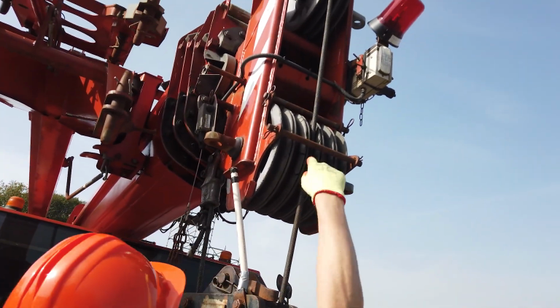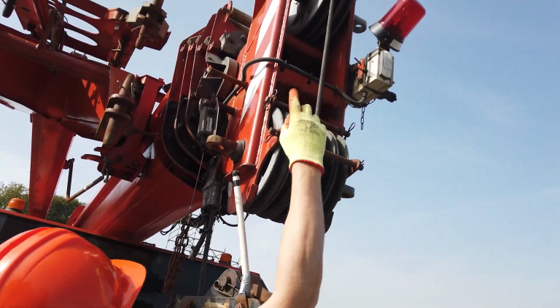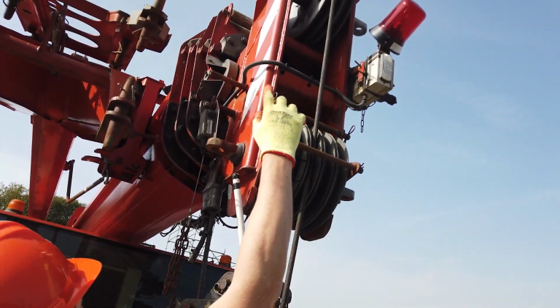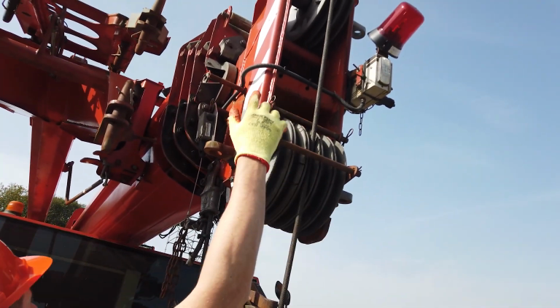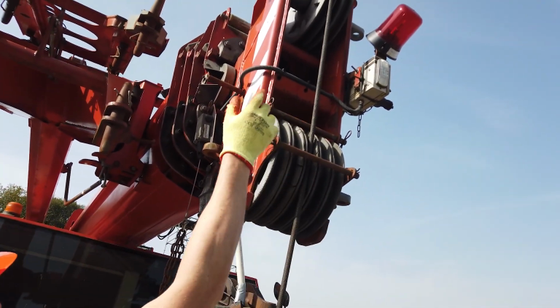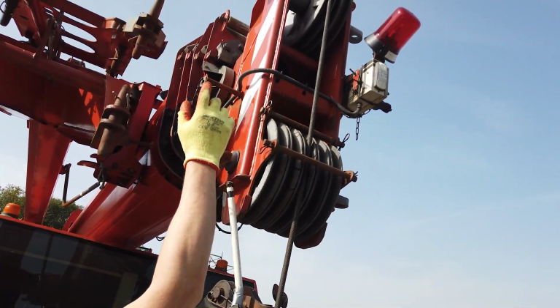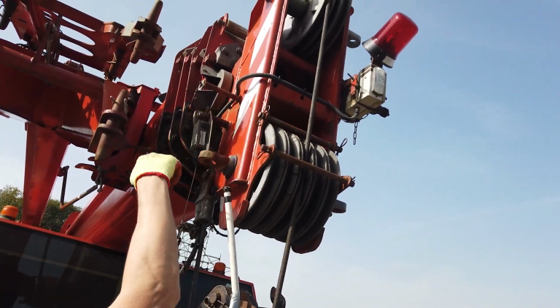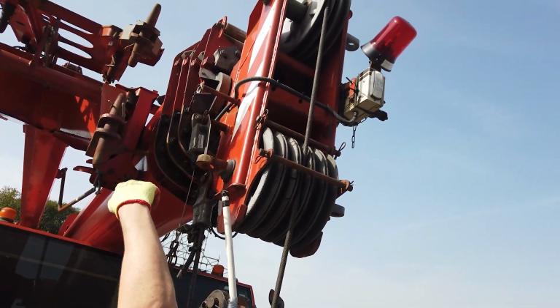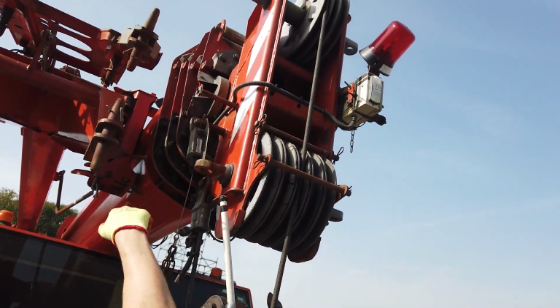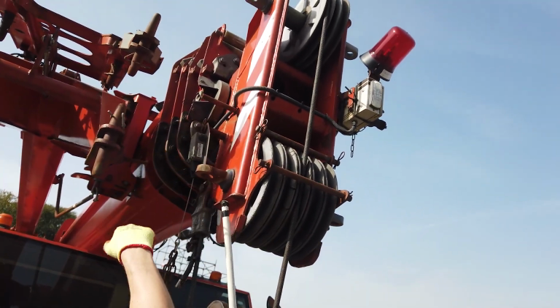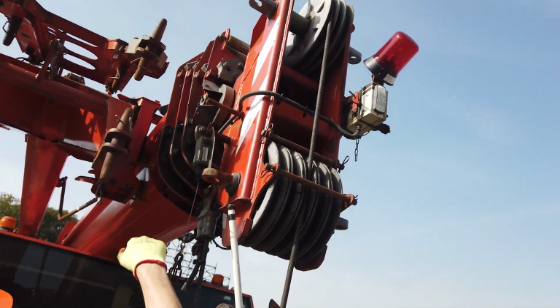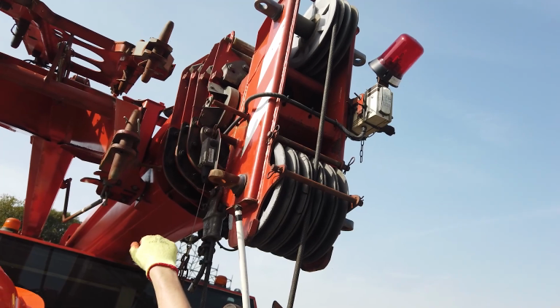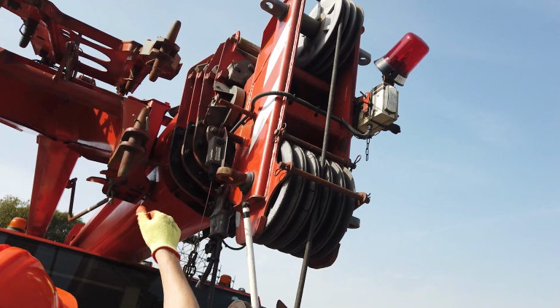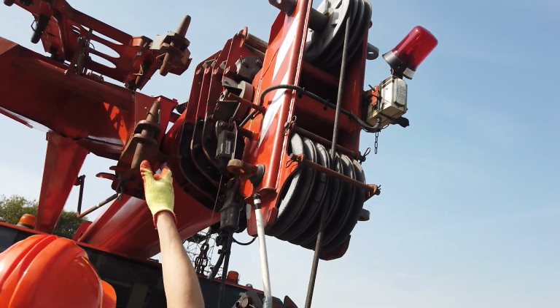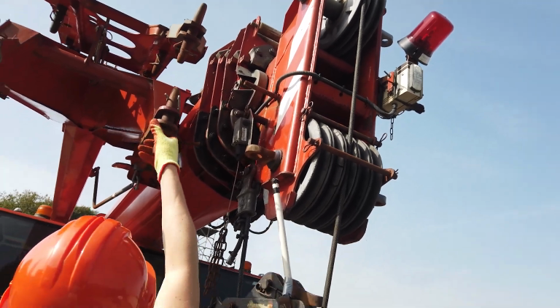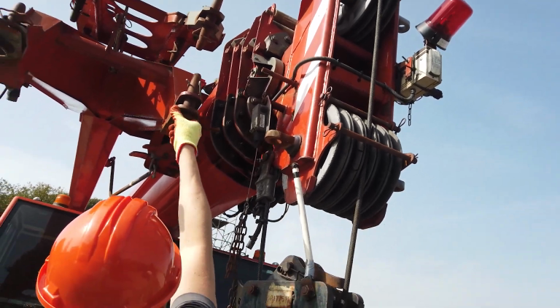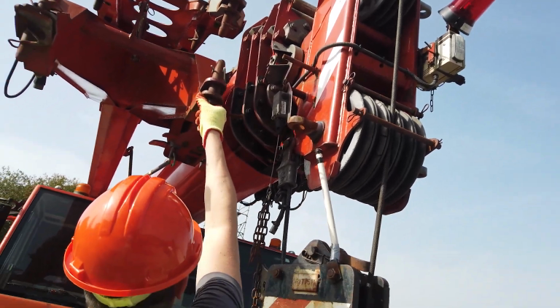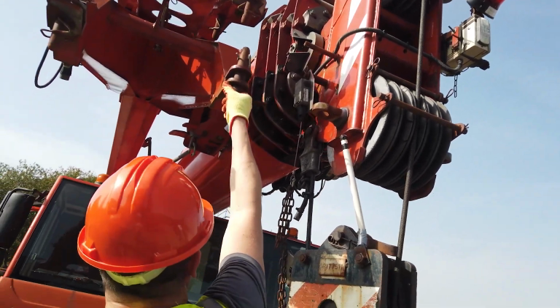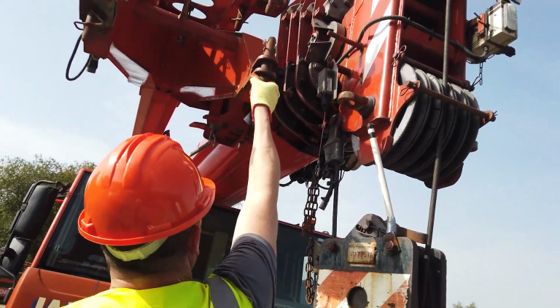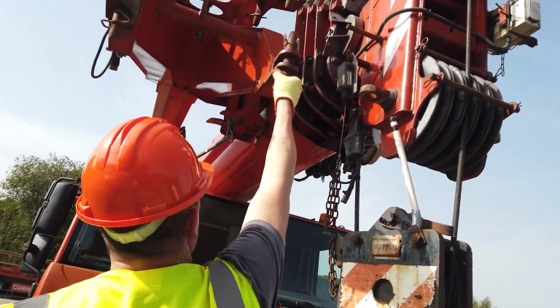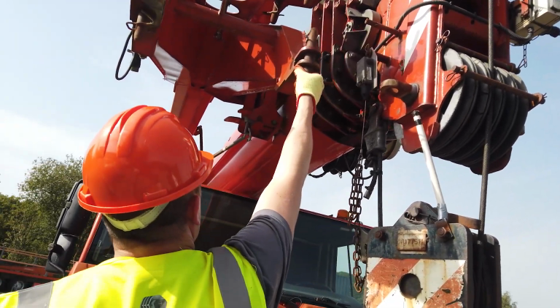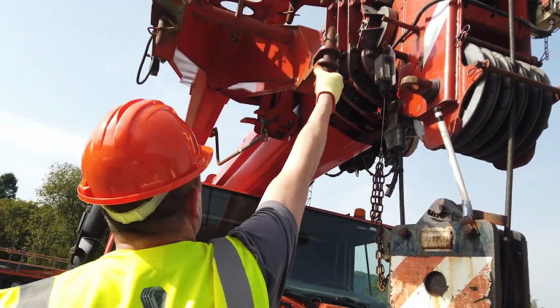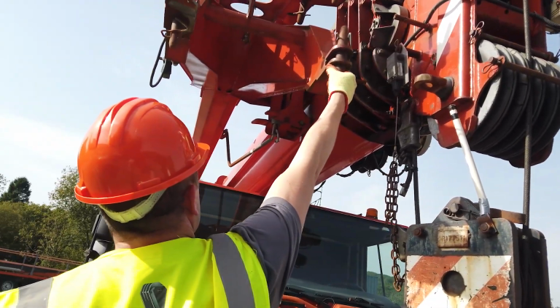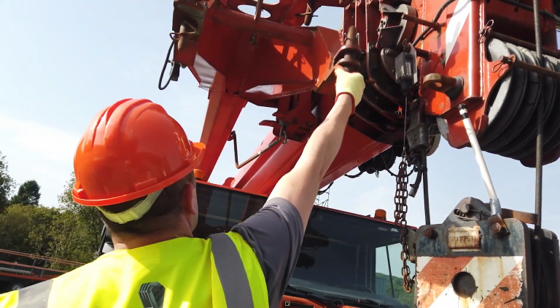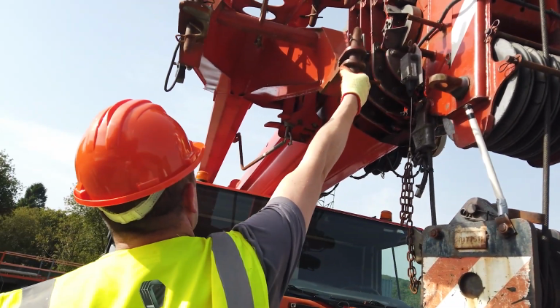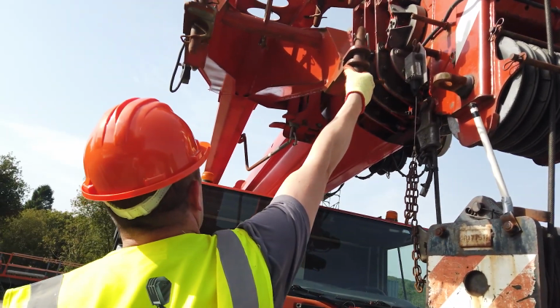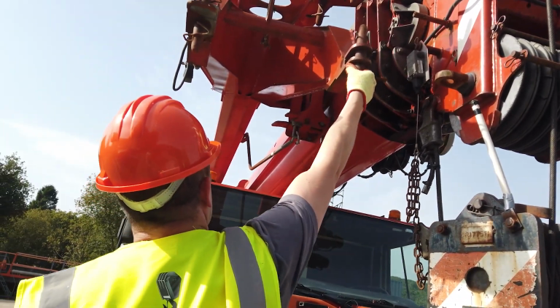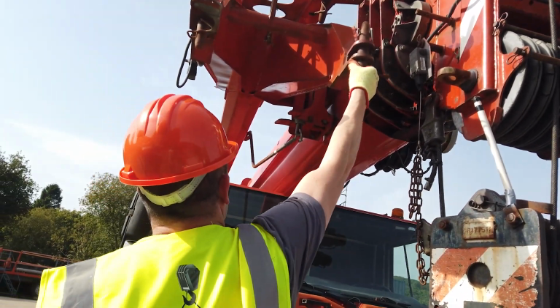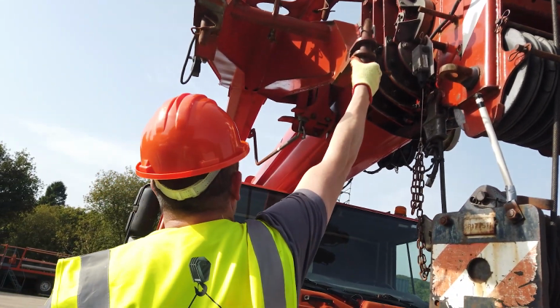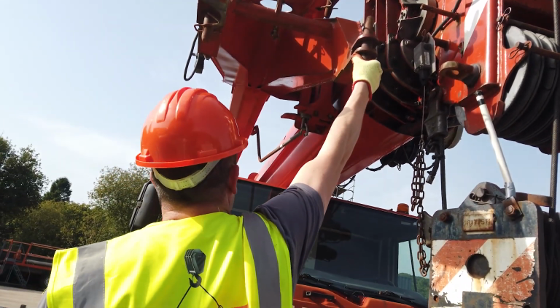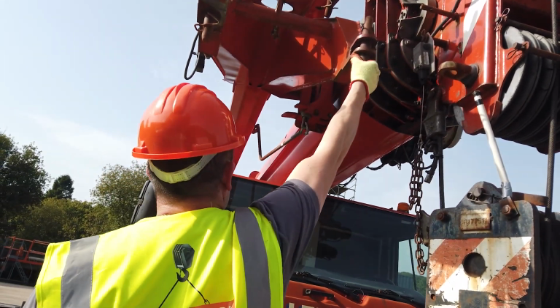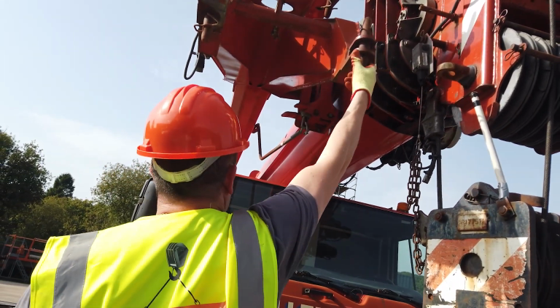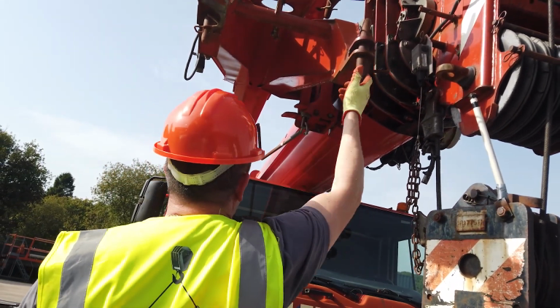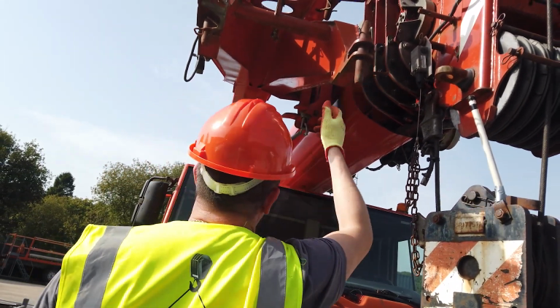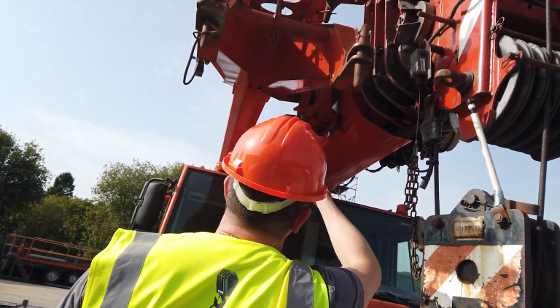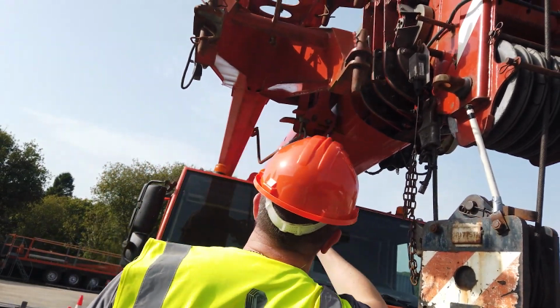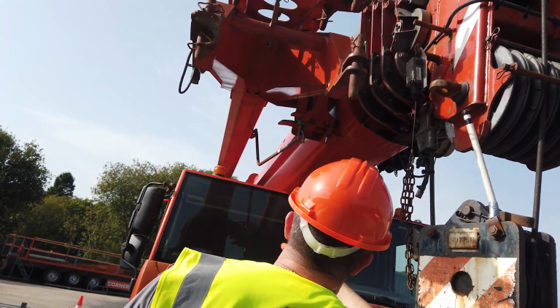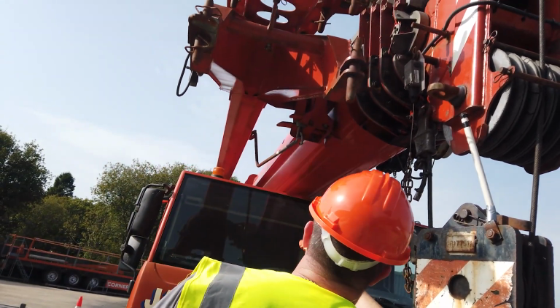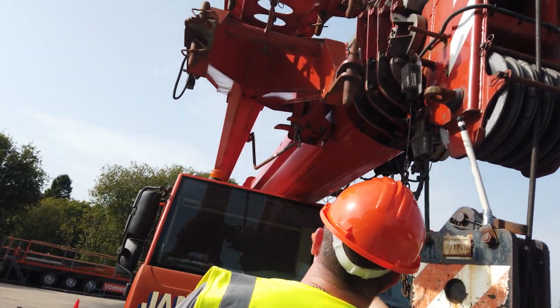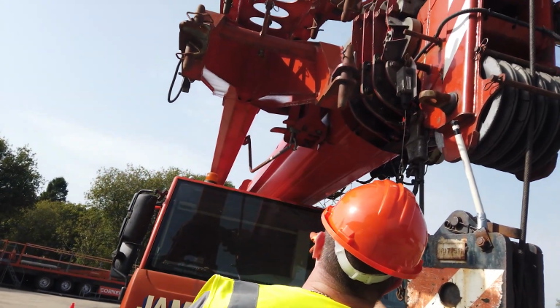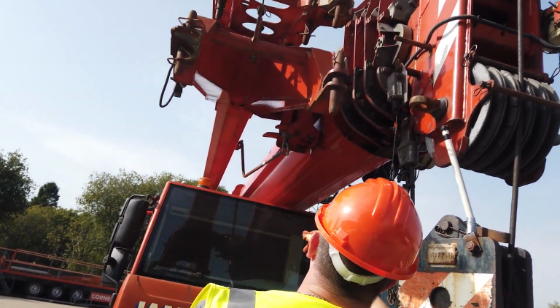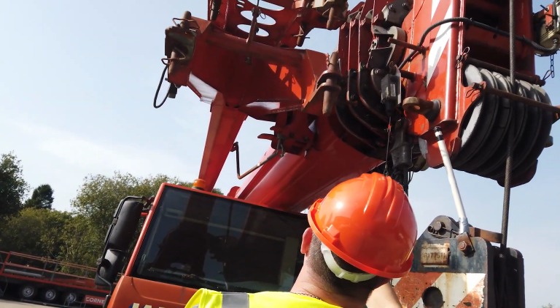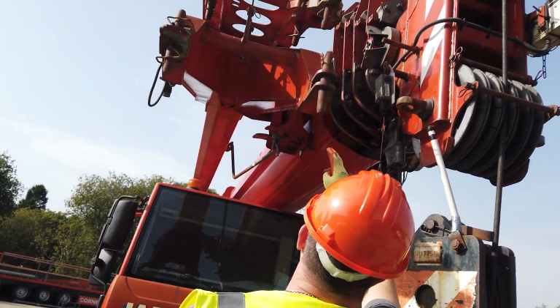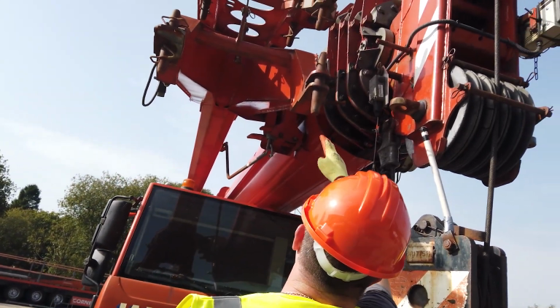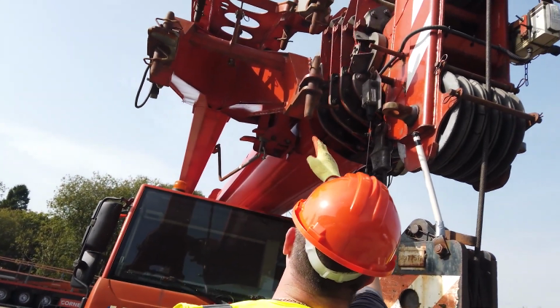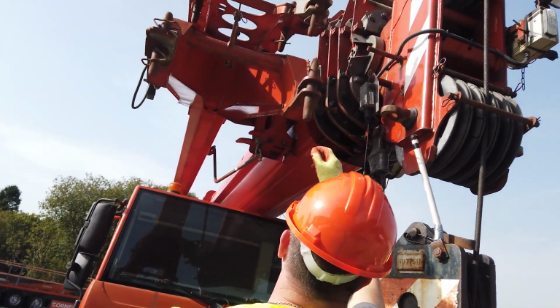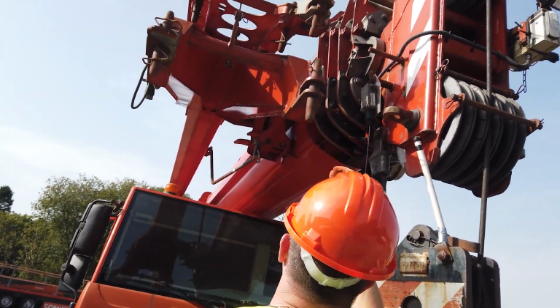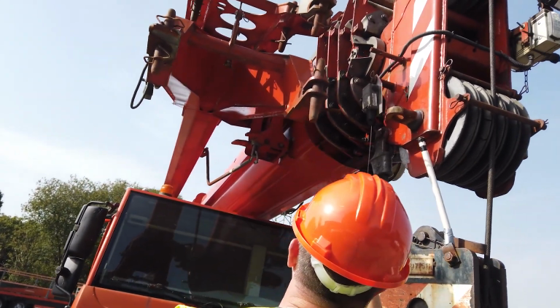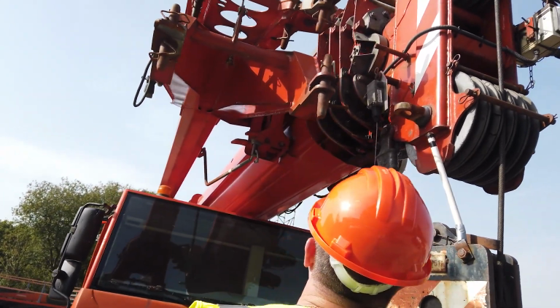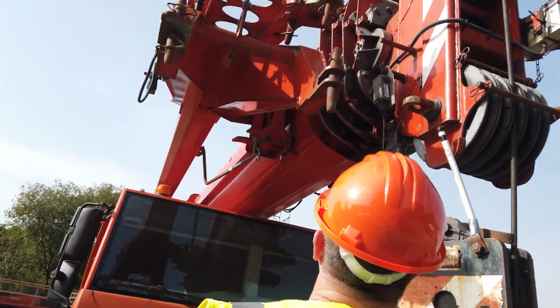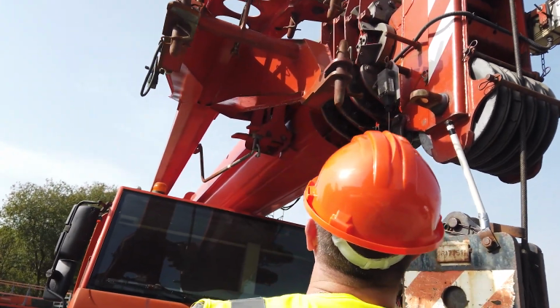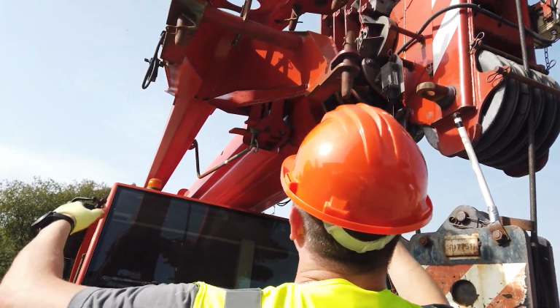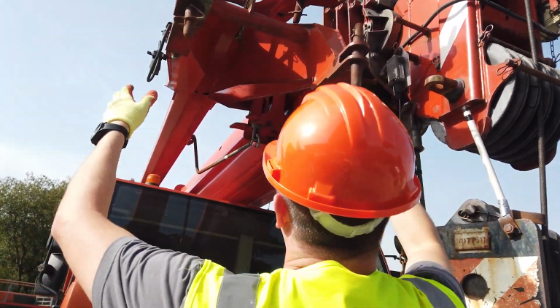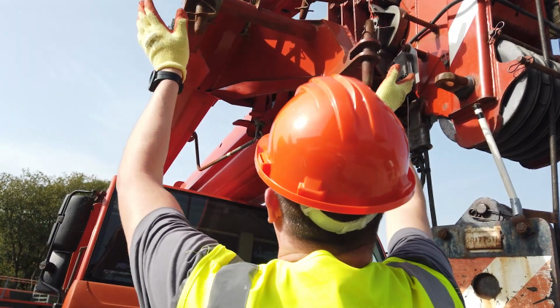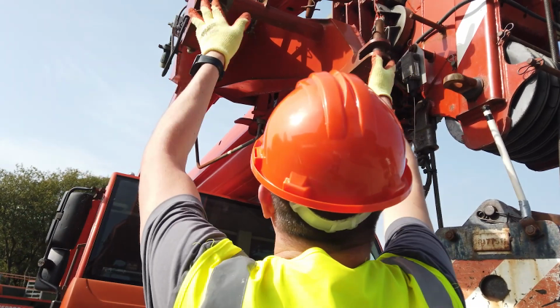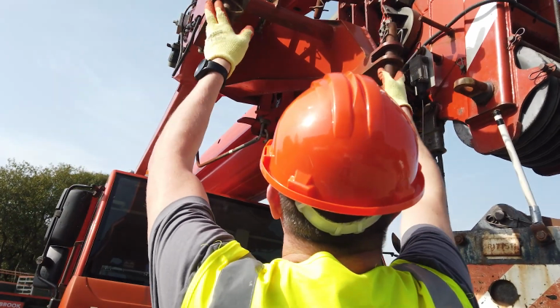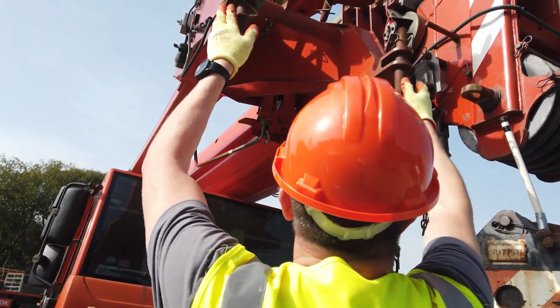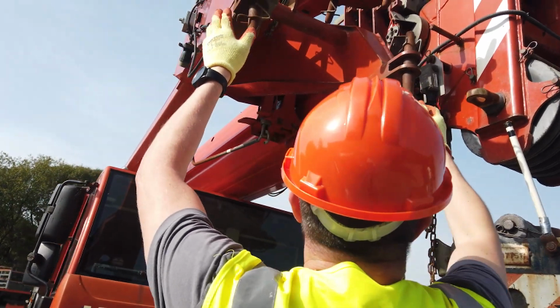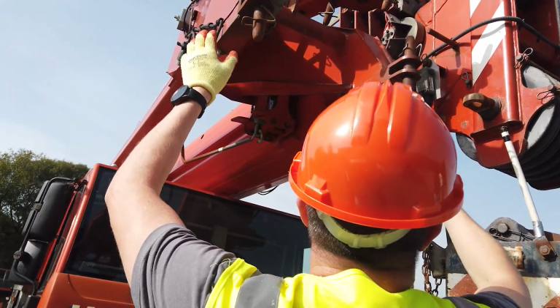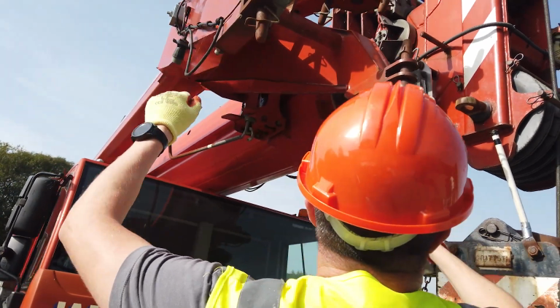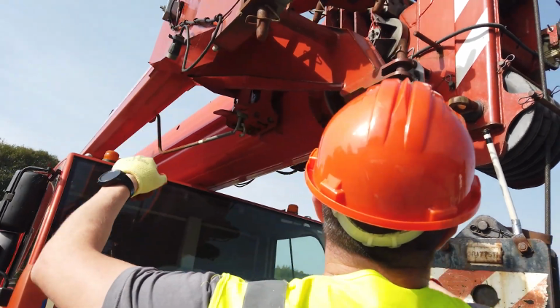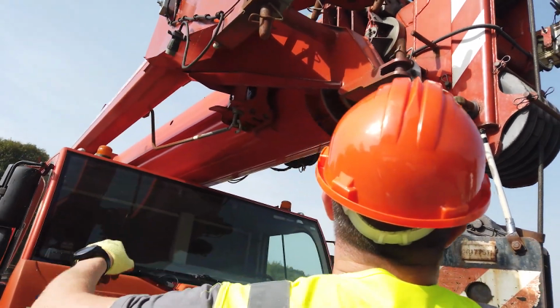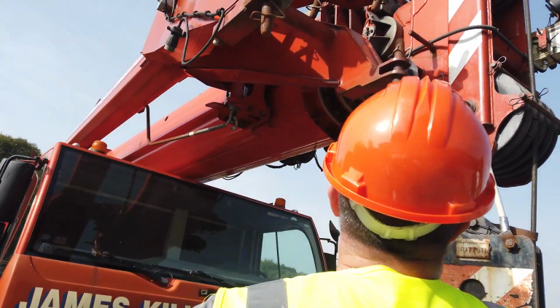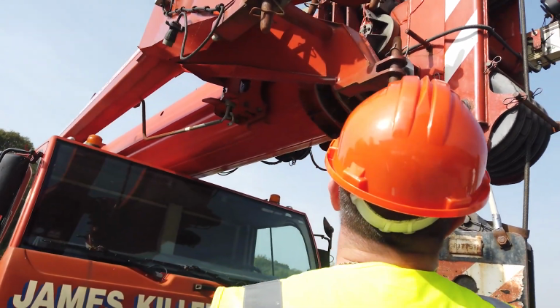Rope looks like it's going down okay. For the fly jib, checking that it is secured properly and I can see that it's coming through at the top, that the pins are secure.